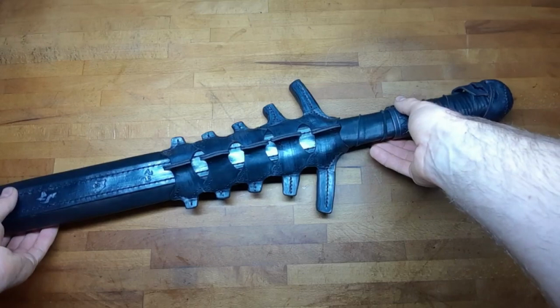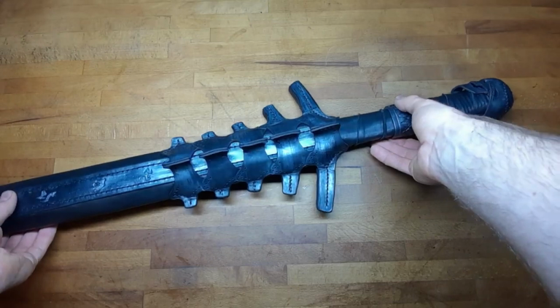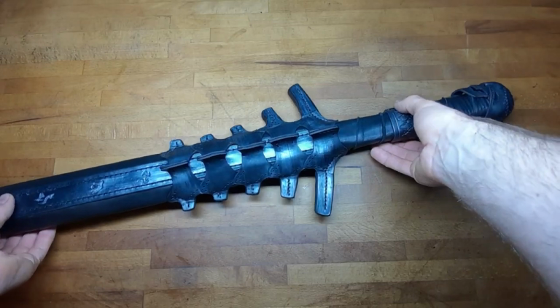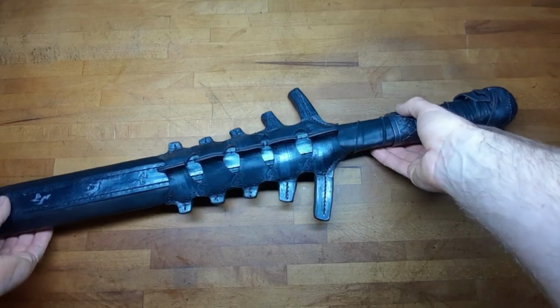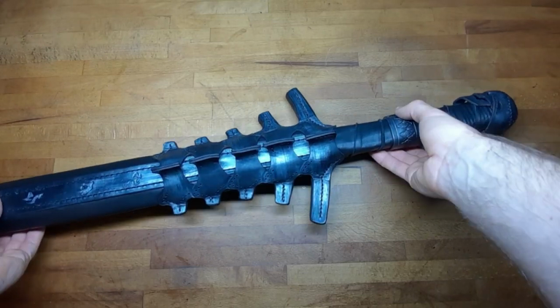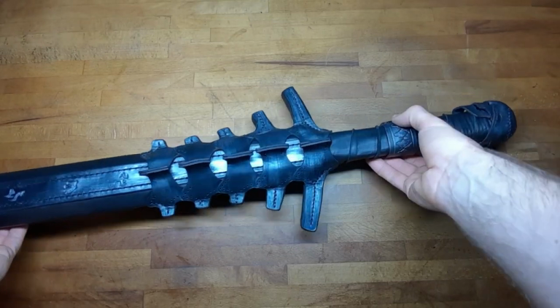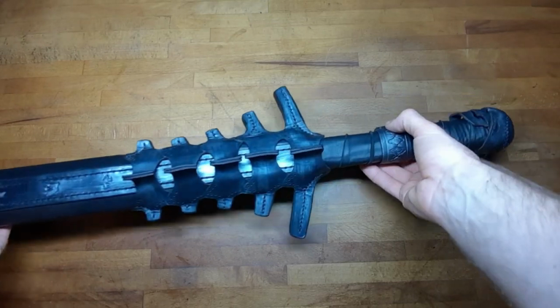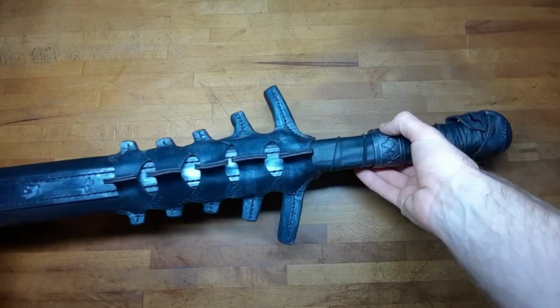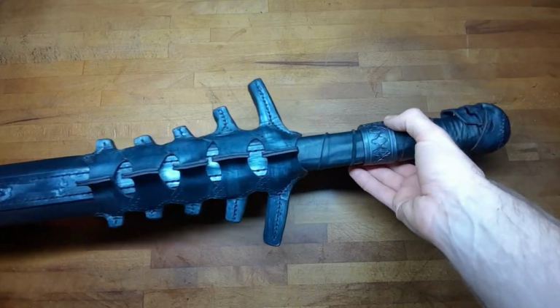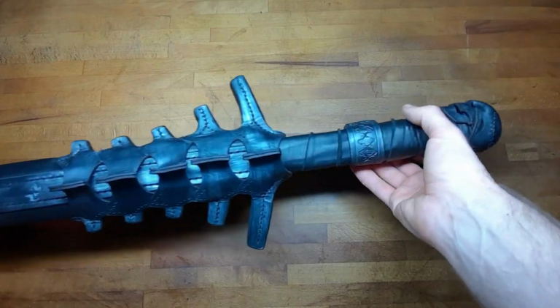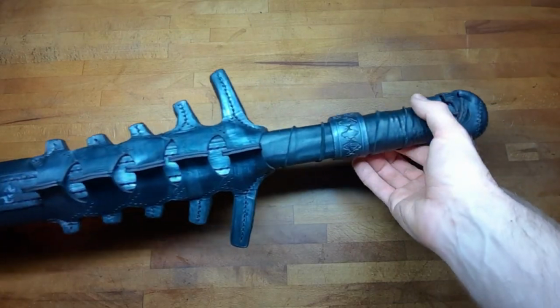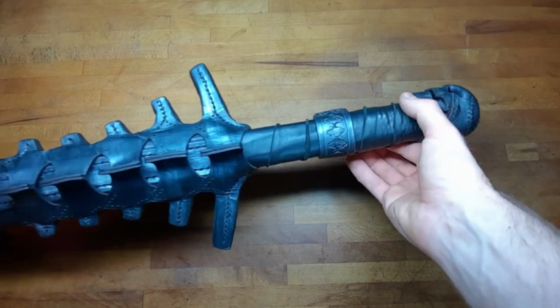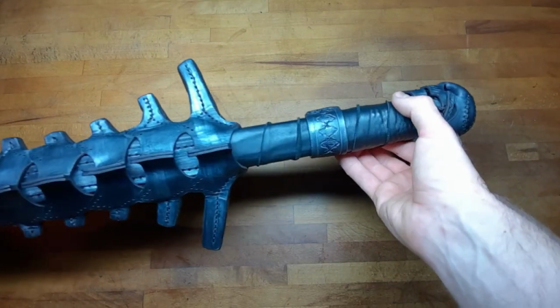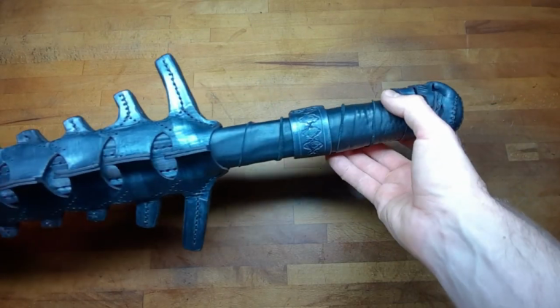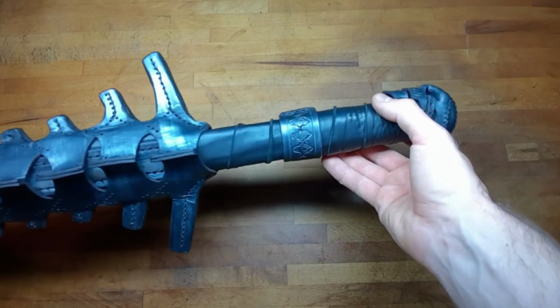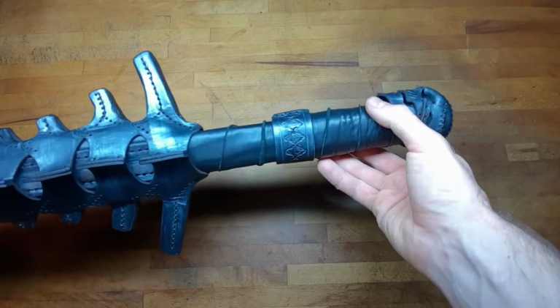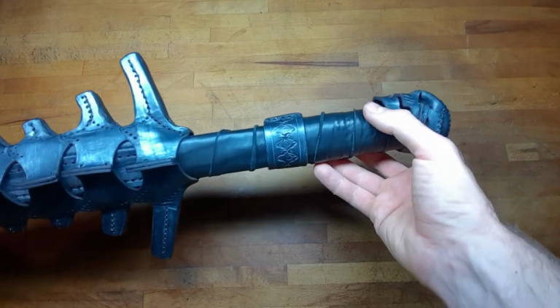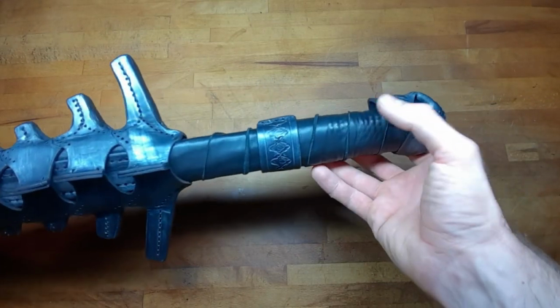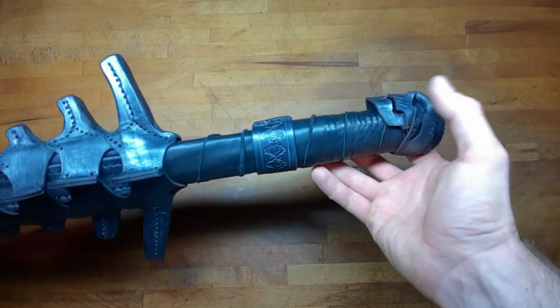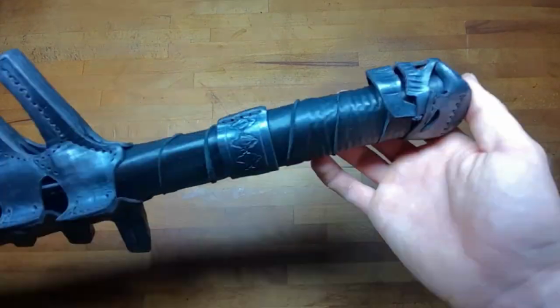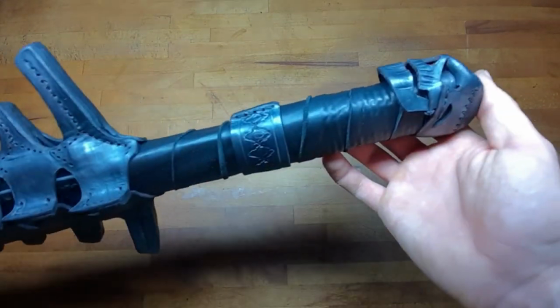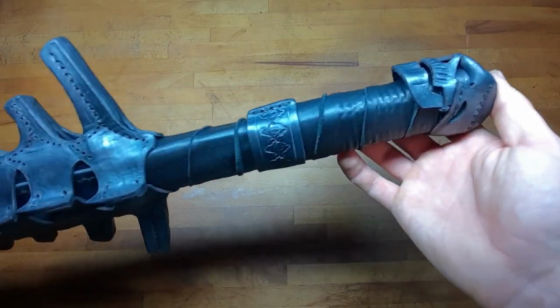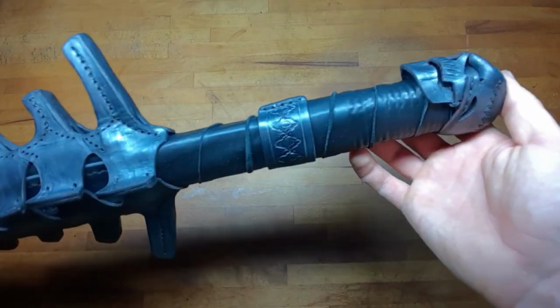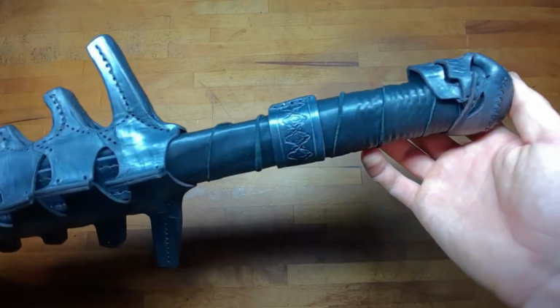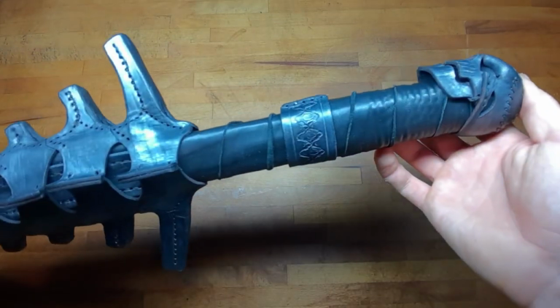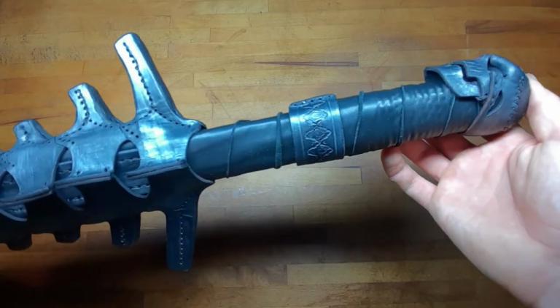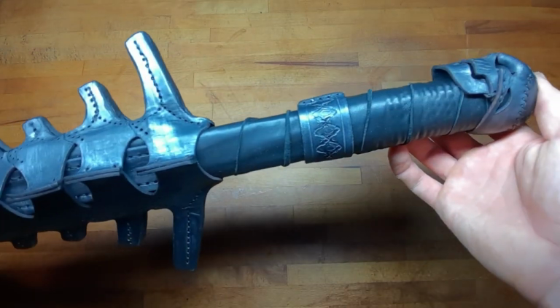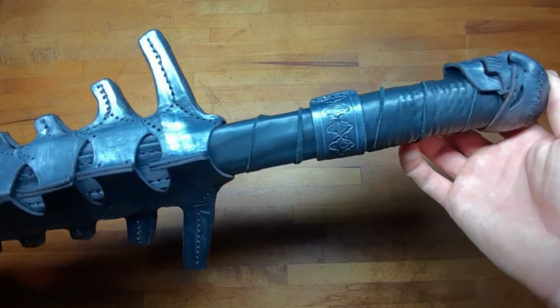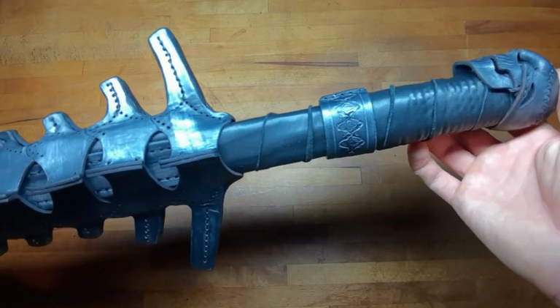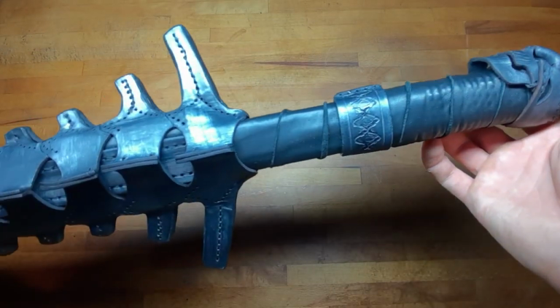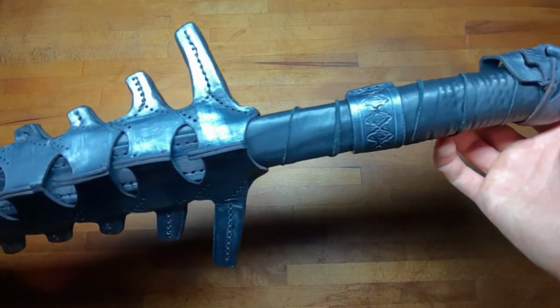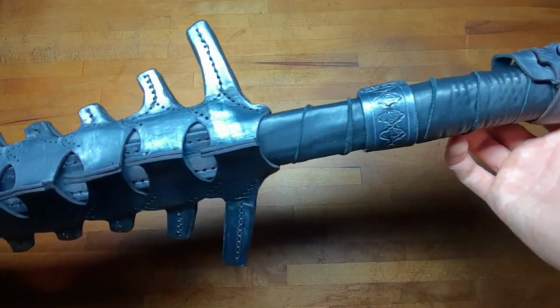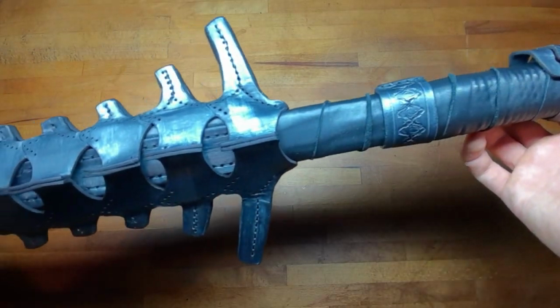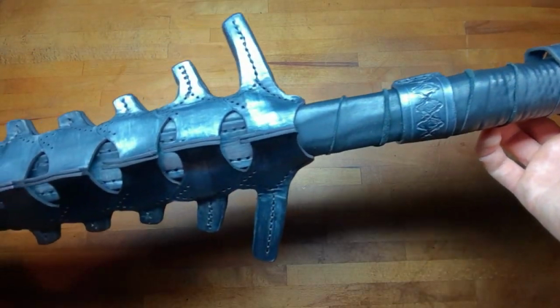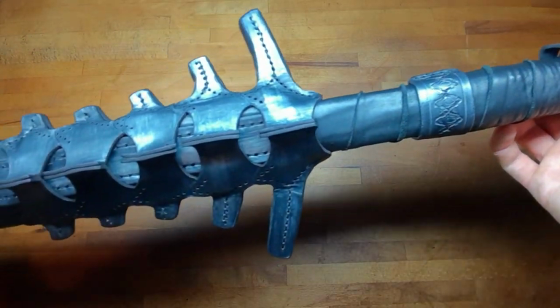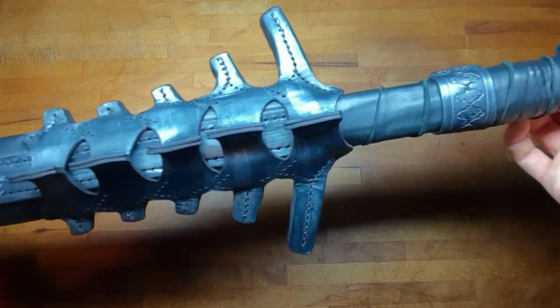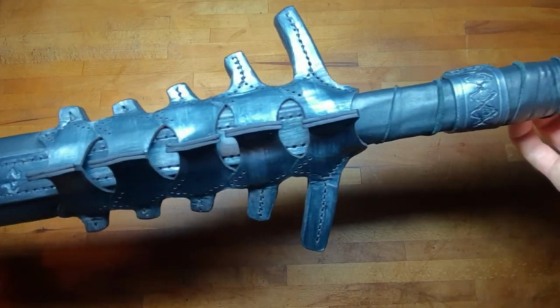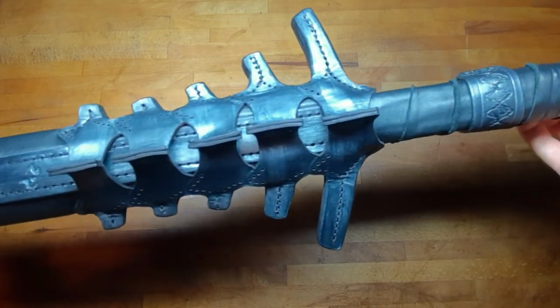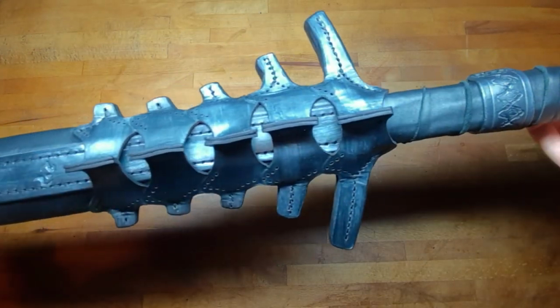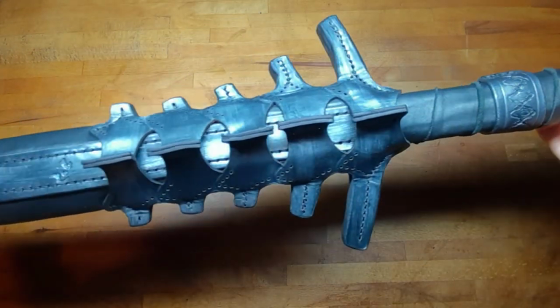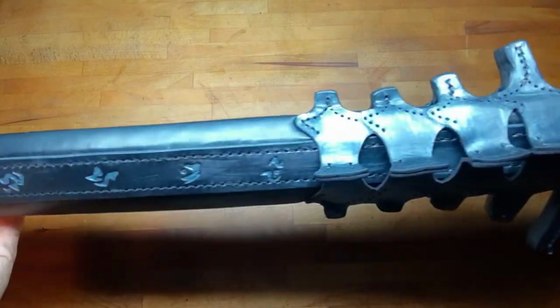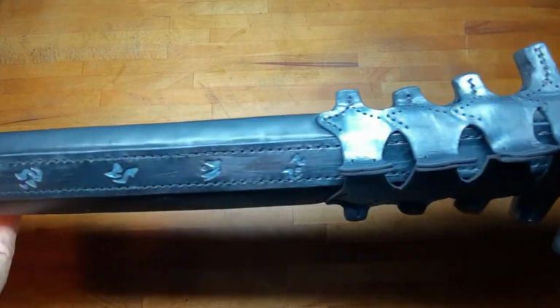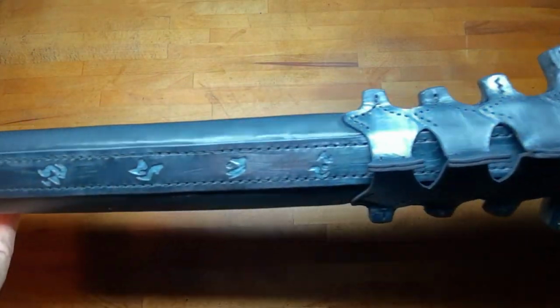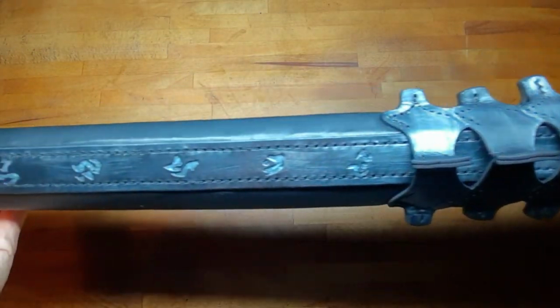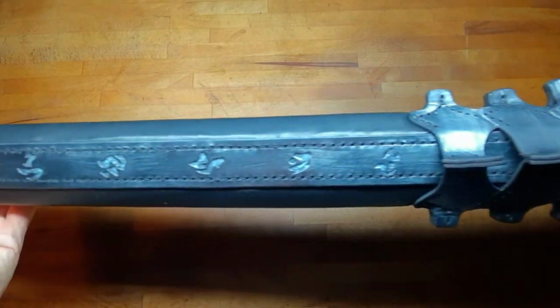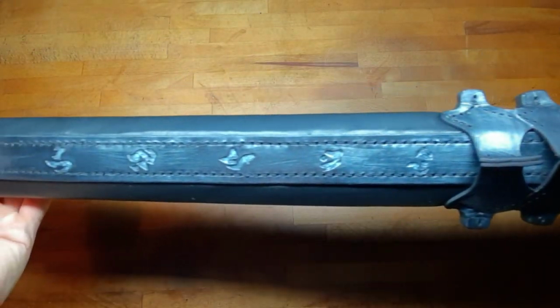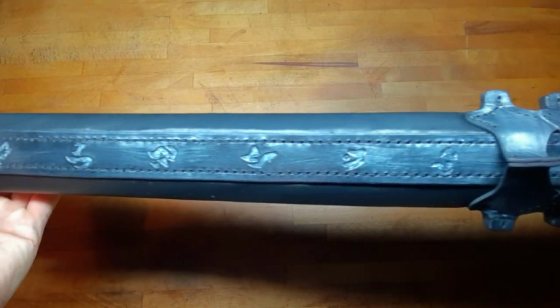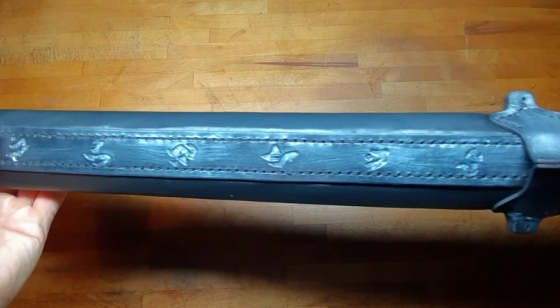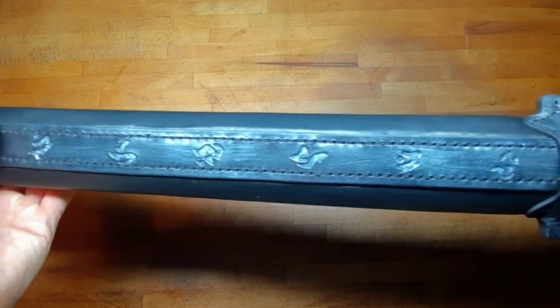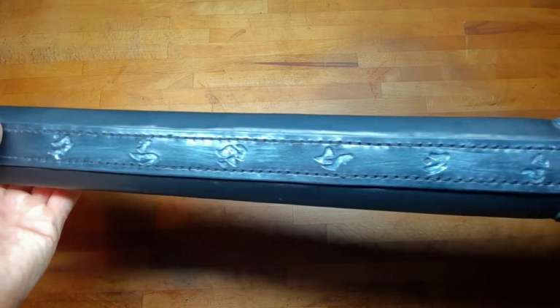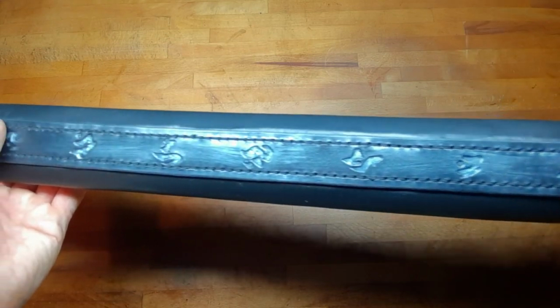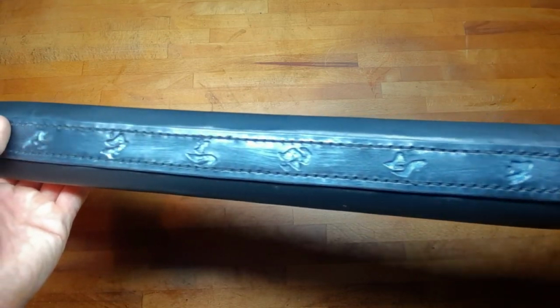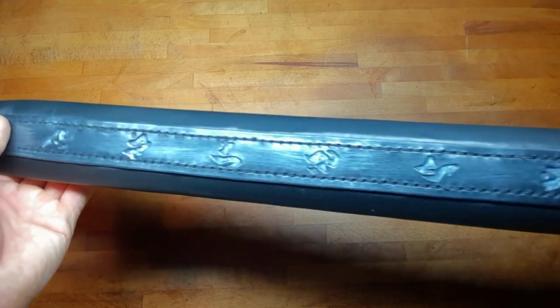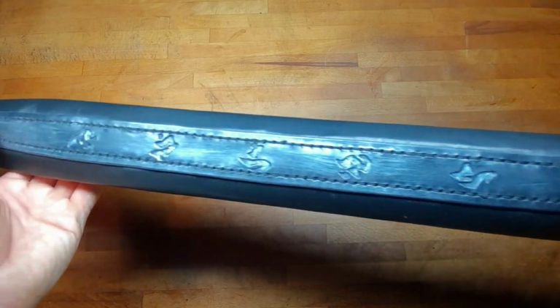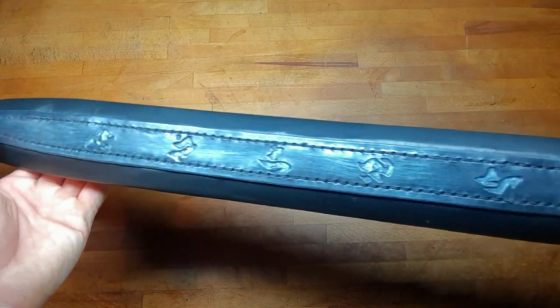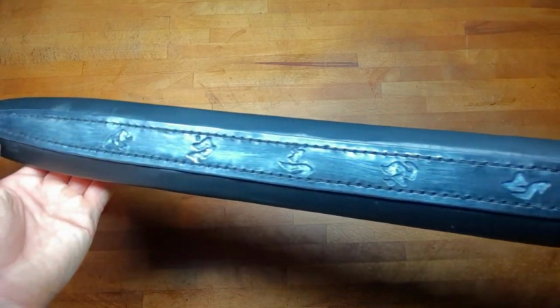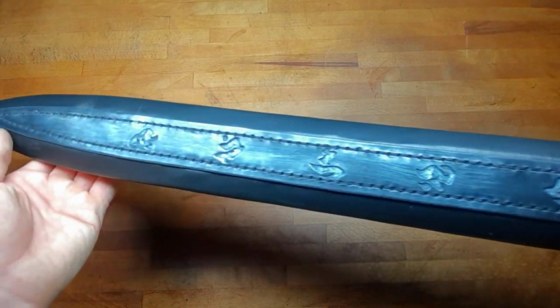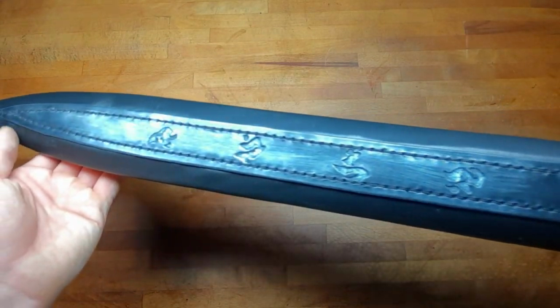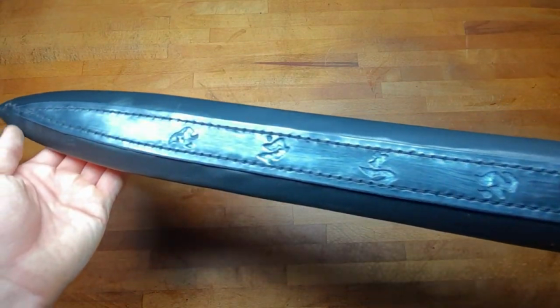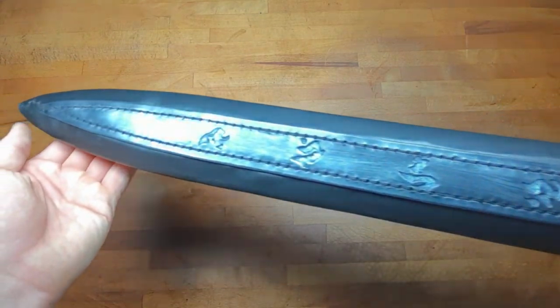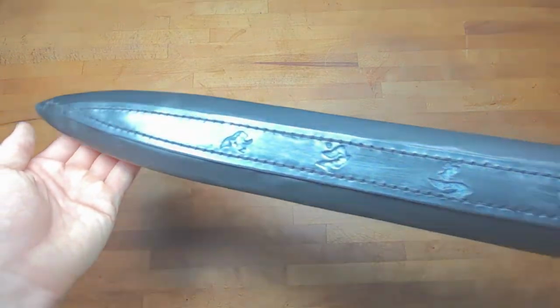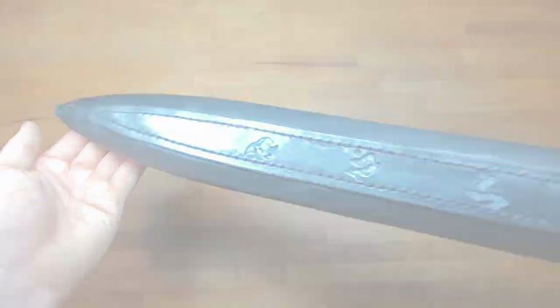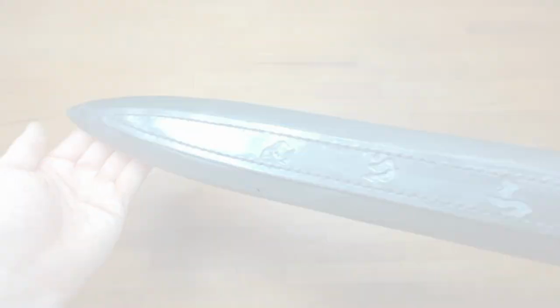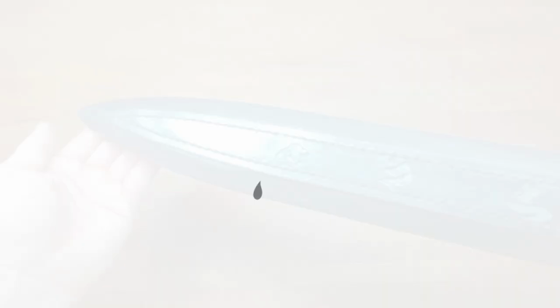Hey there! This is Niels Beautiful and today I want to show you how to build this sword from leather and foam.